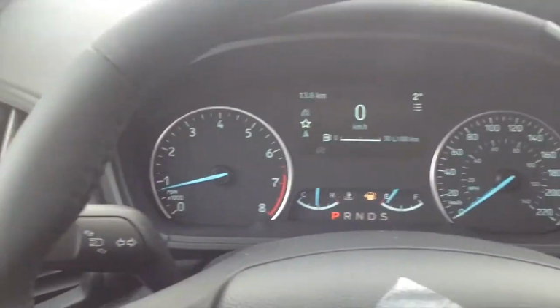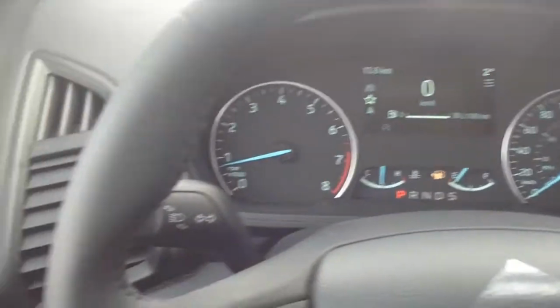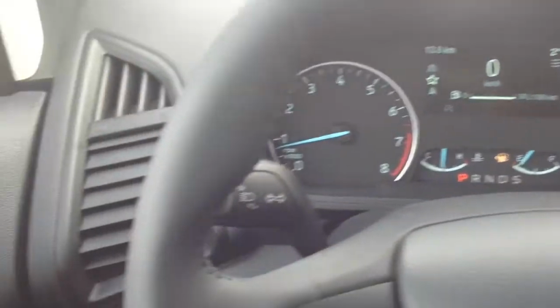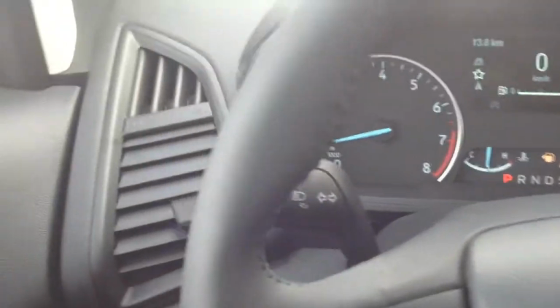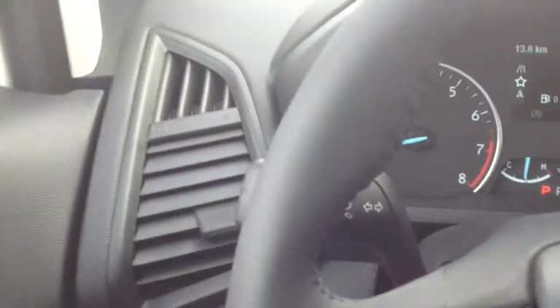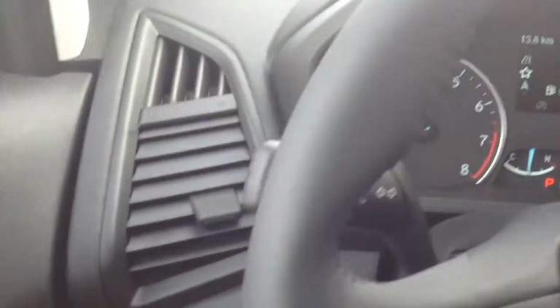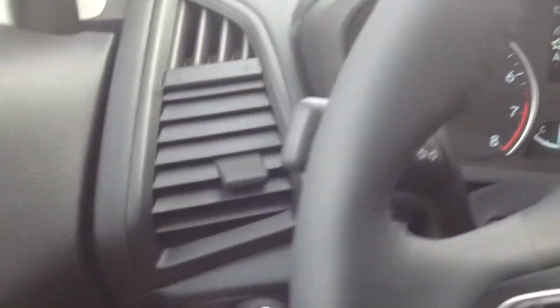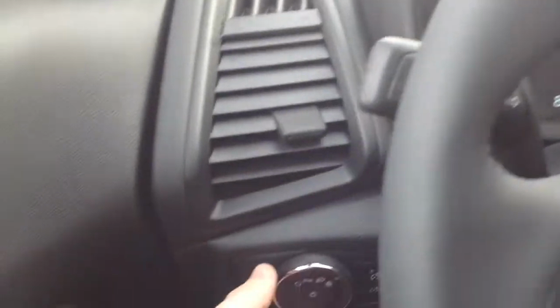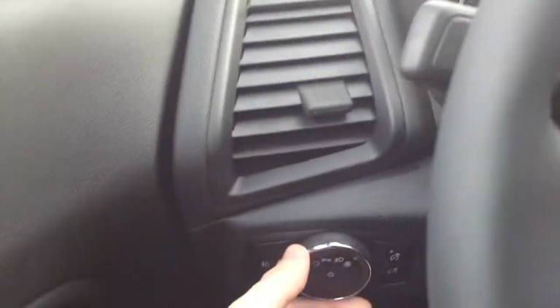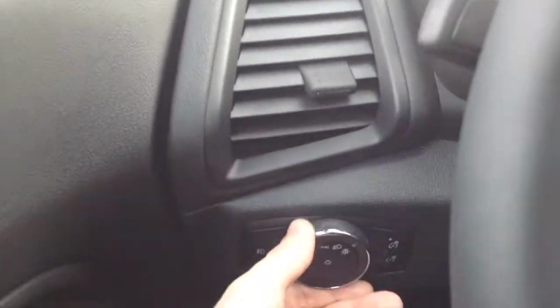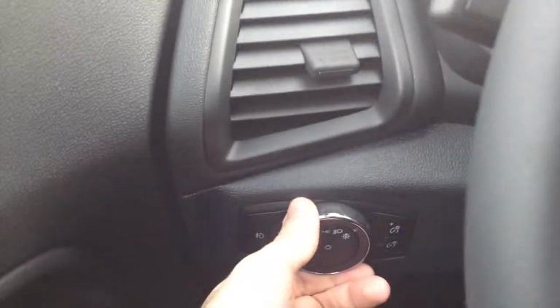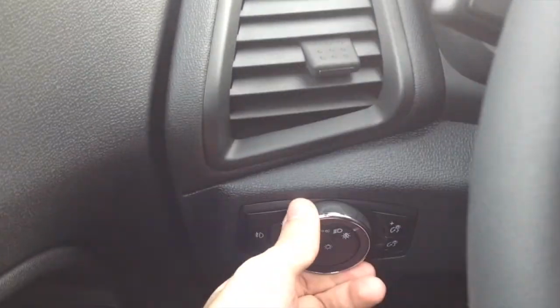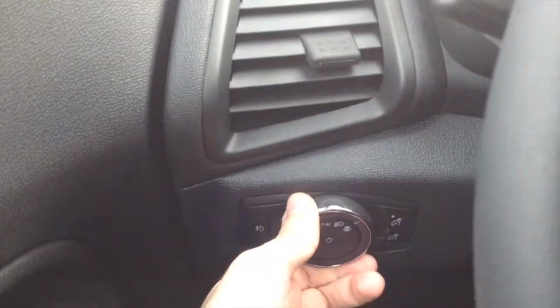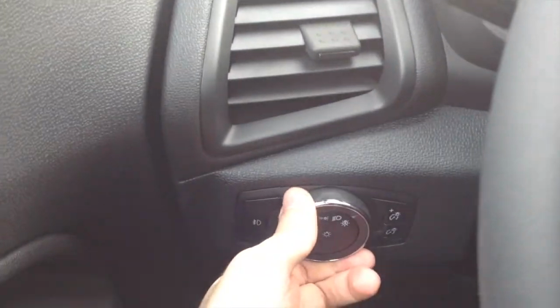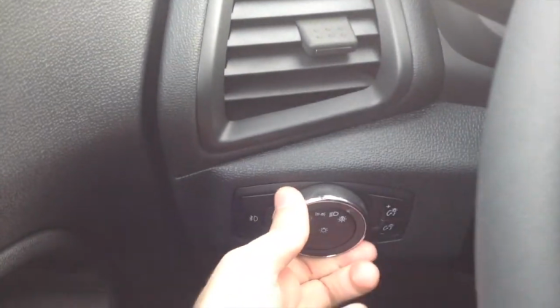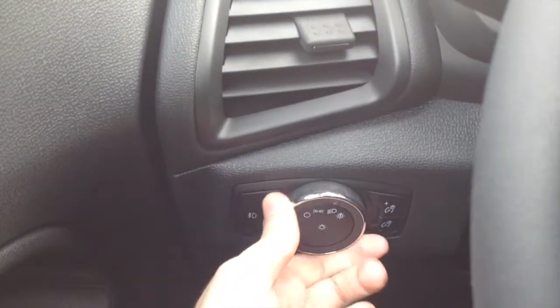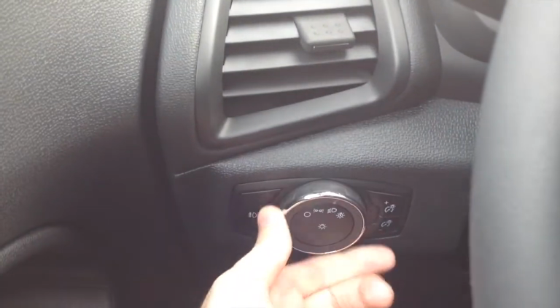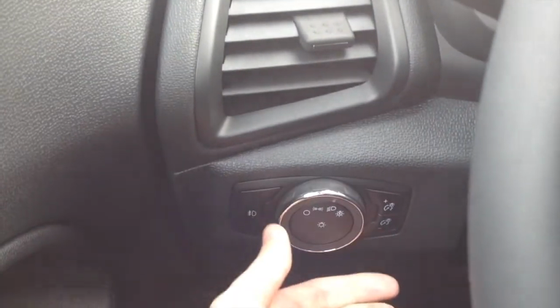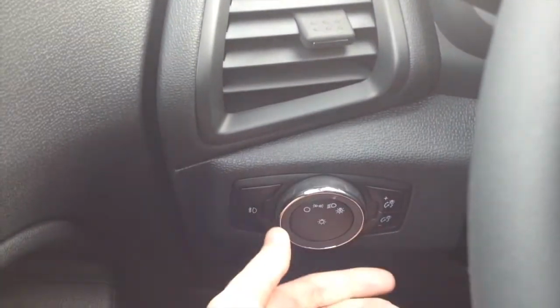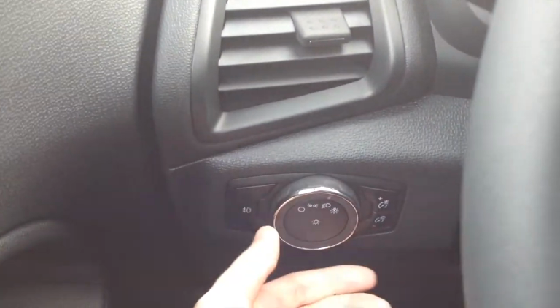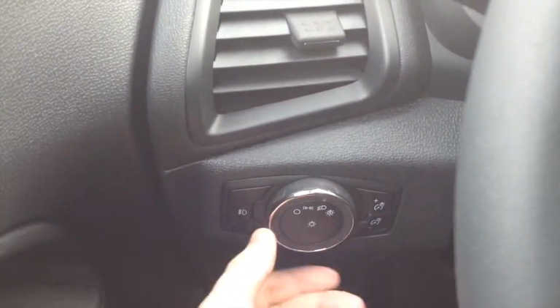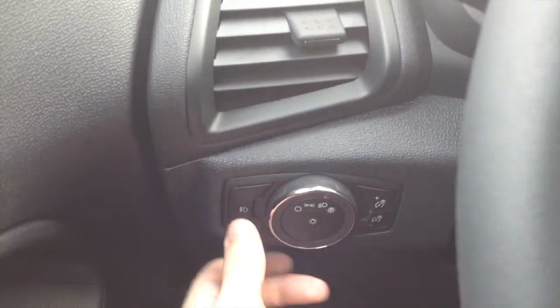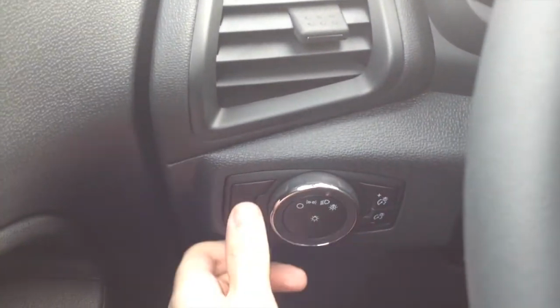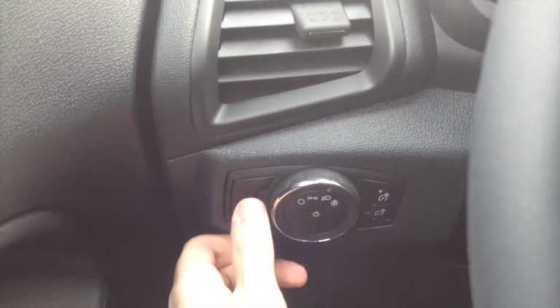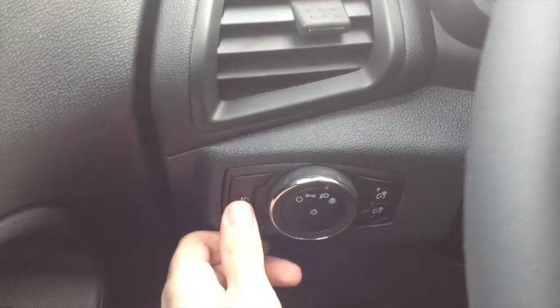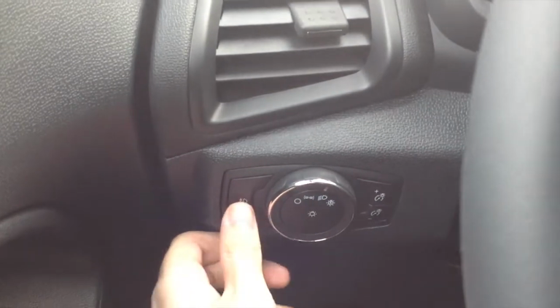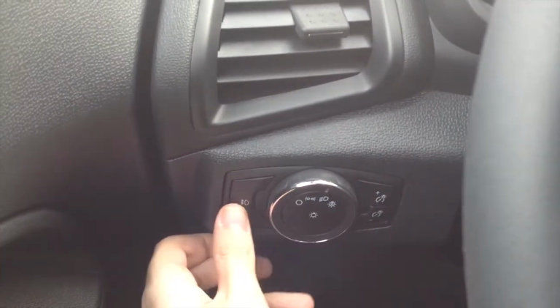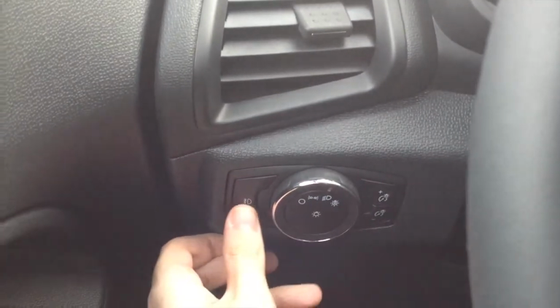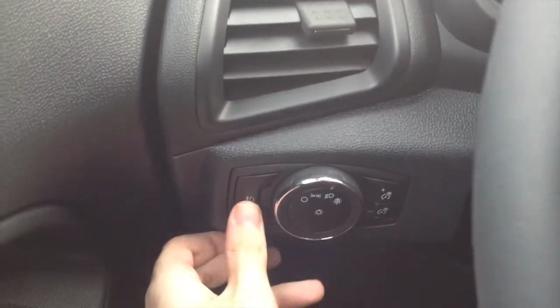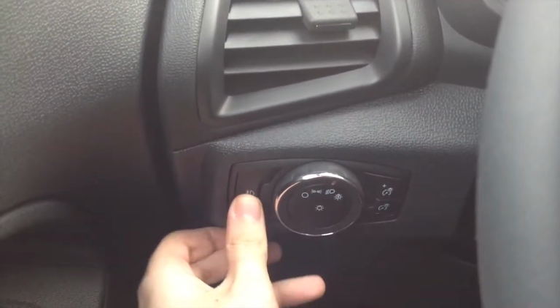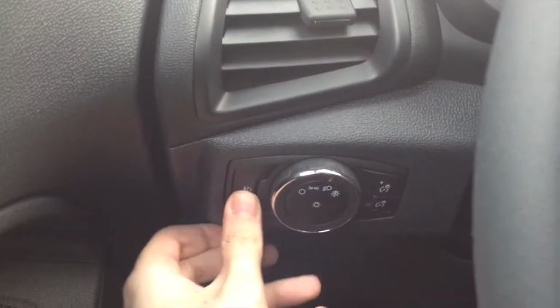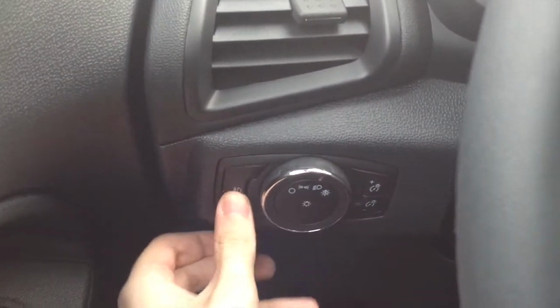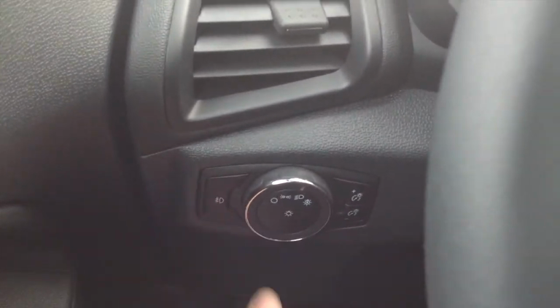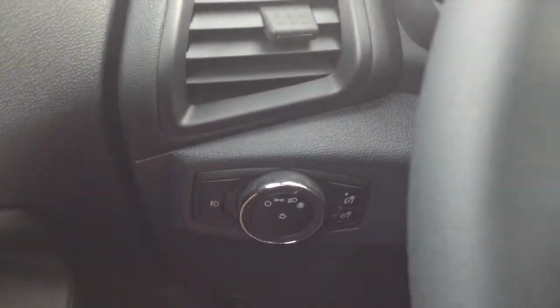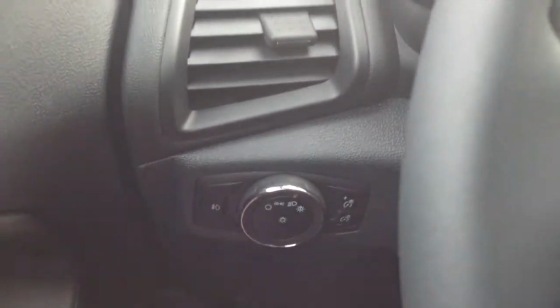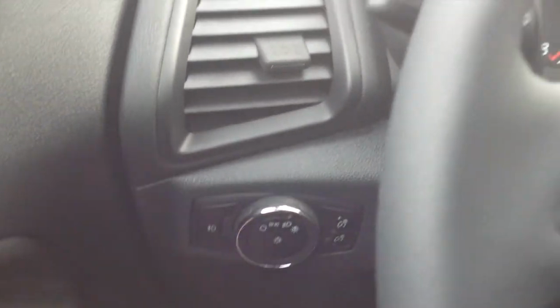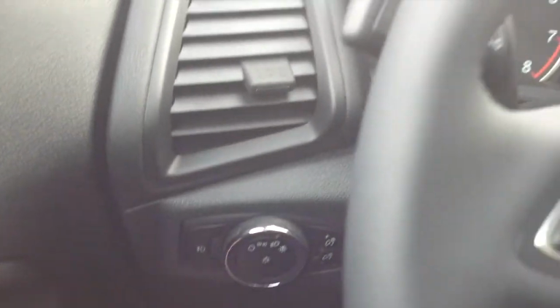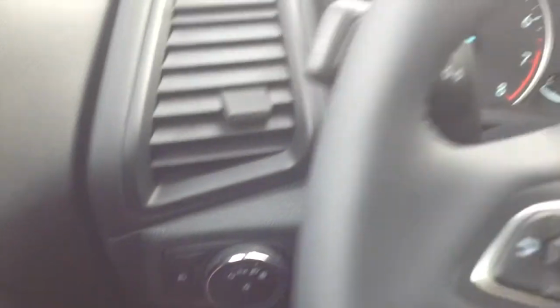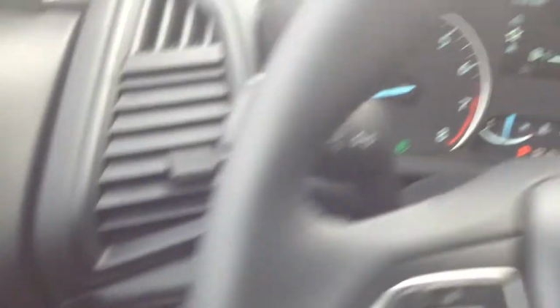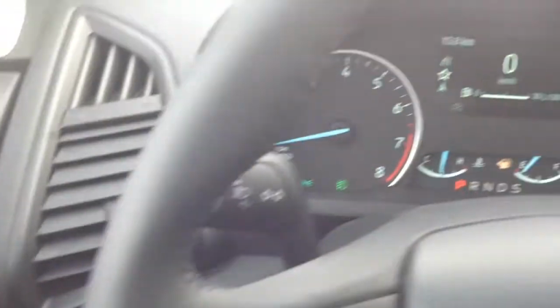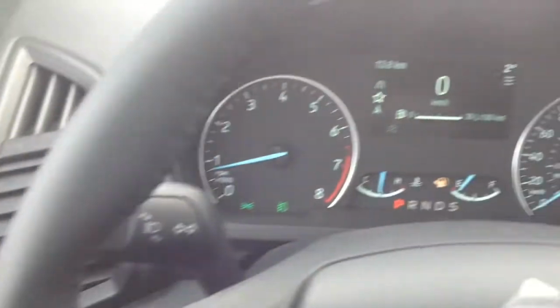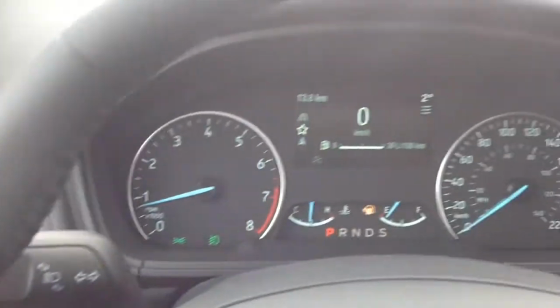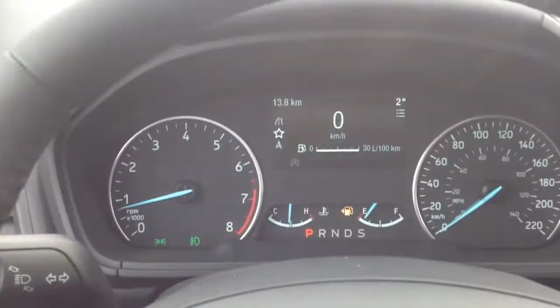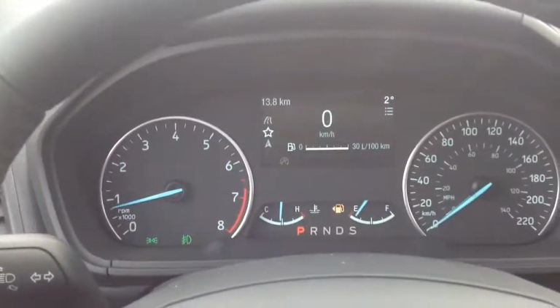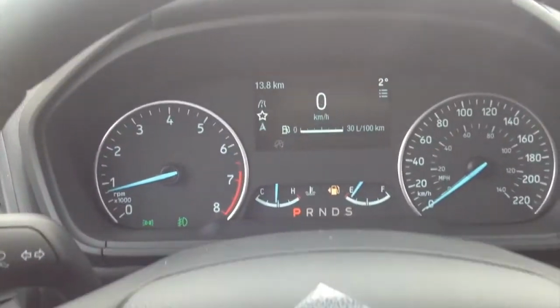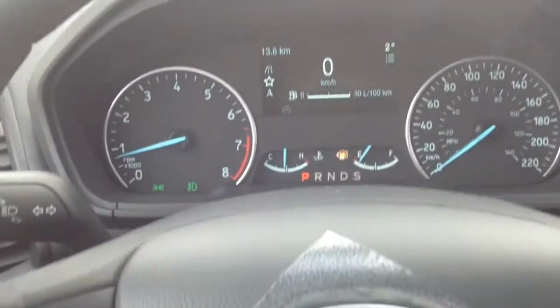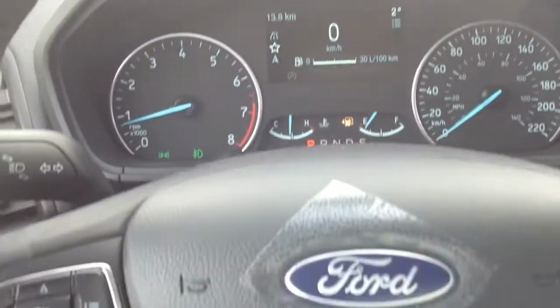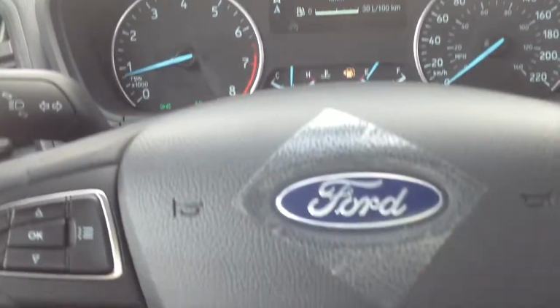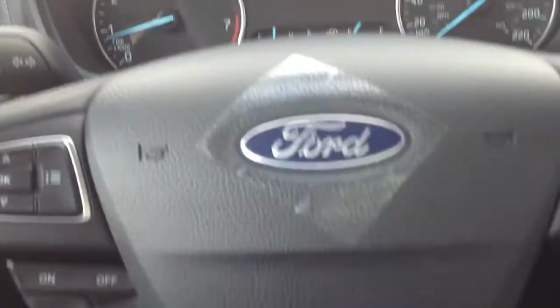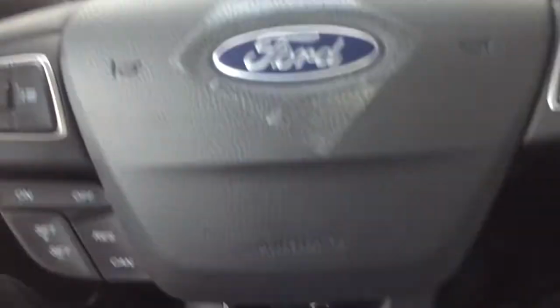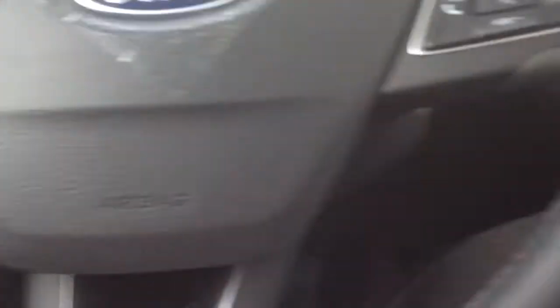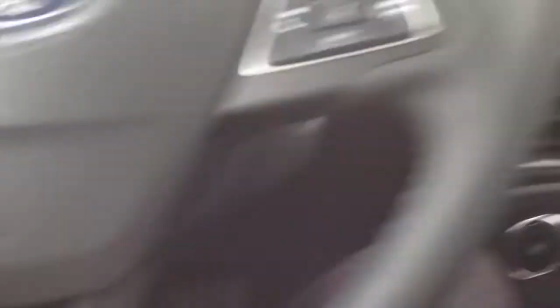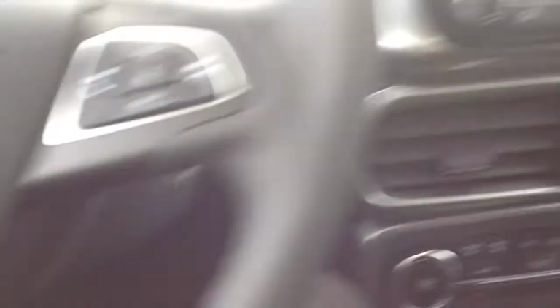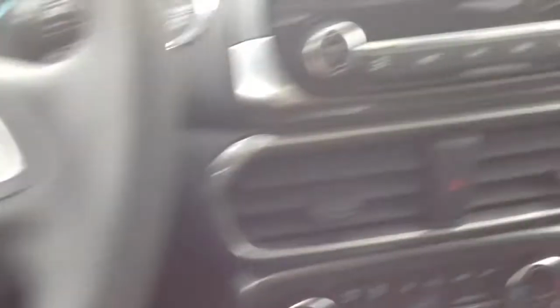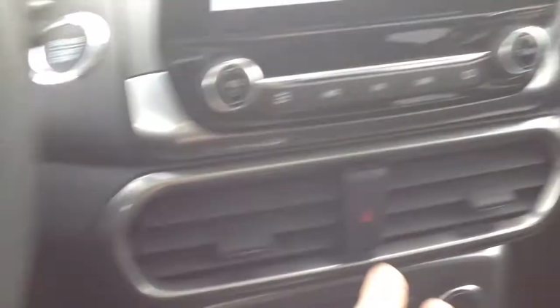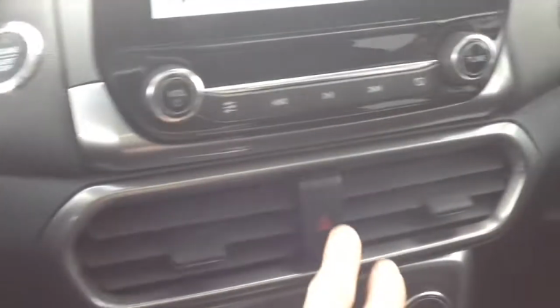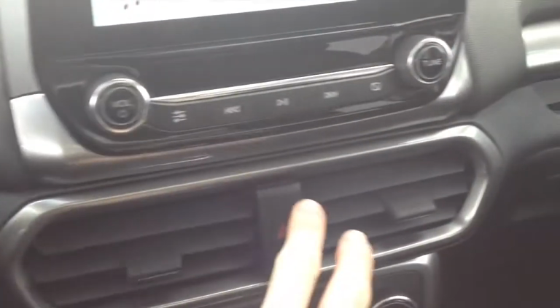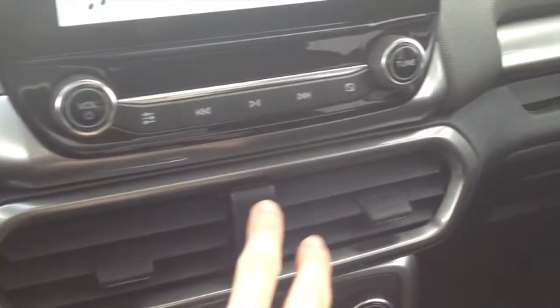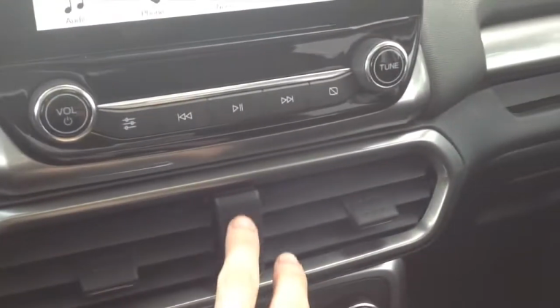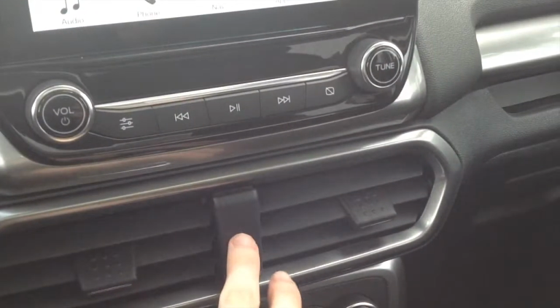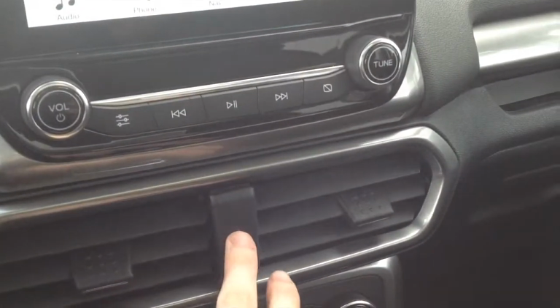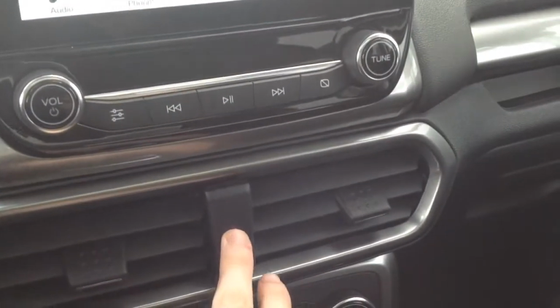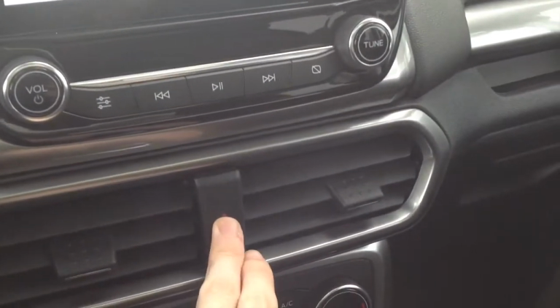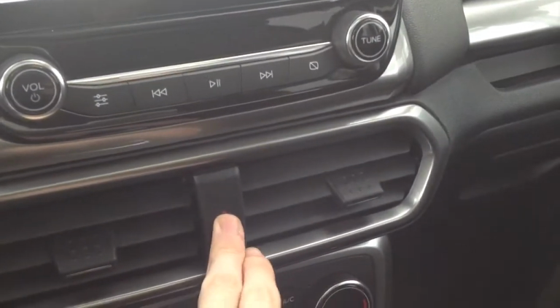We're going to go ahead and flip on the headlights — it has automatic lights — then we'll switch on the fog lights as well as the hazards.